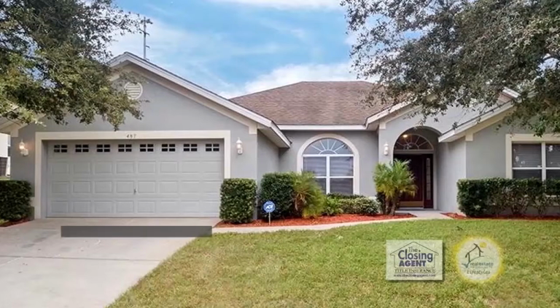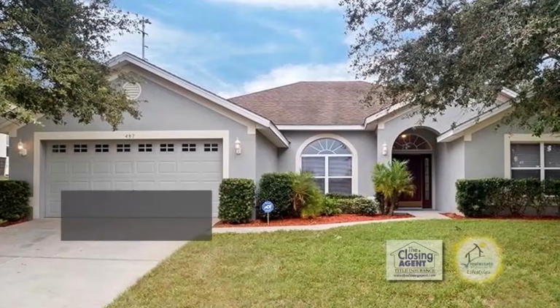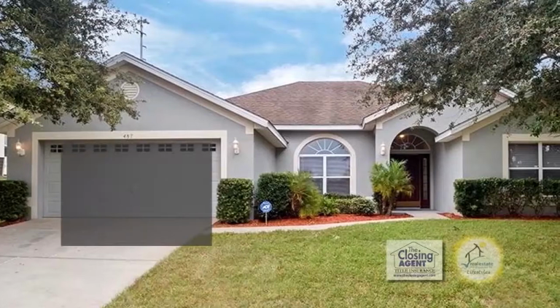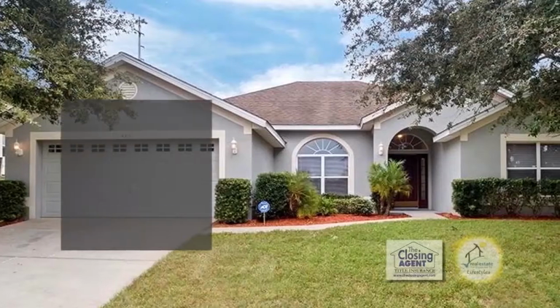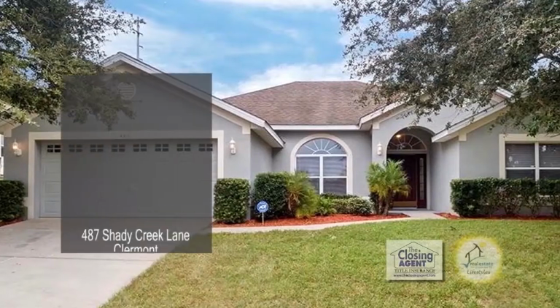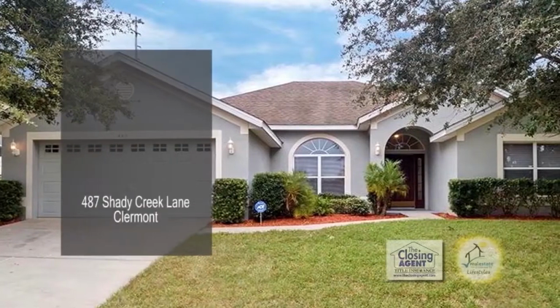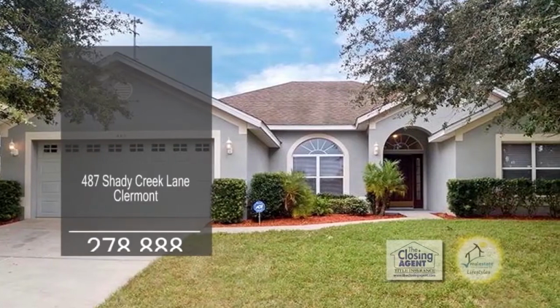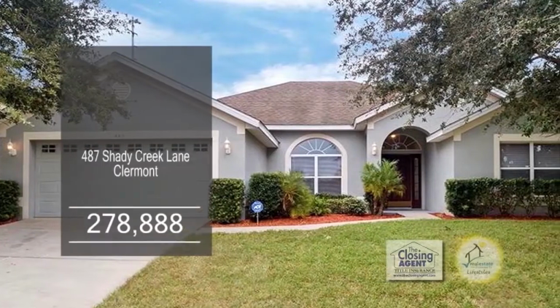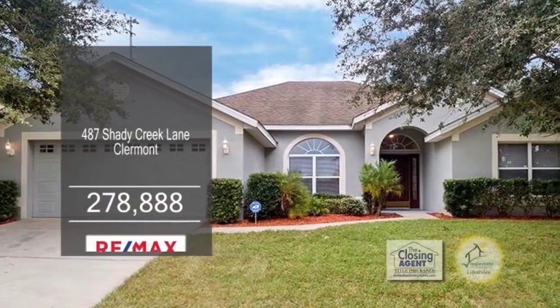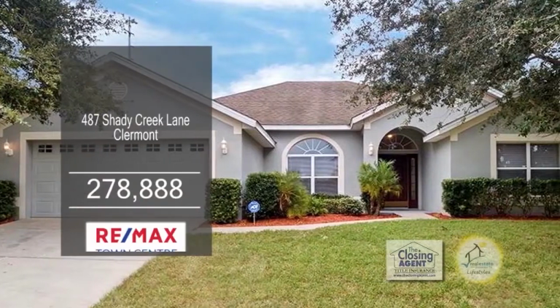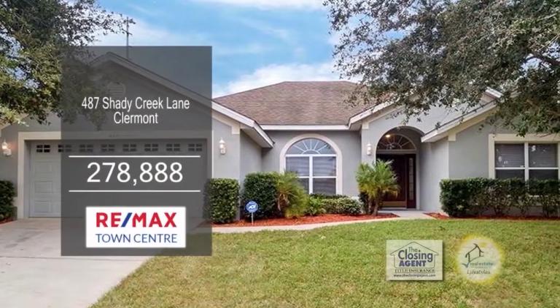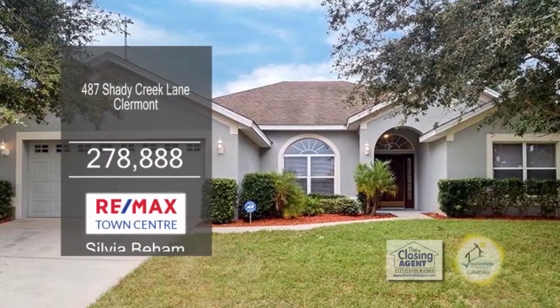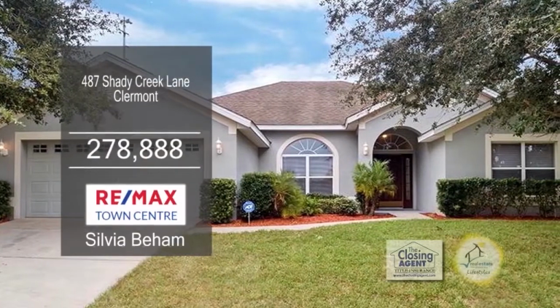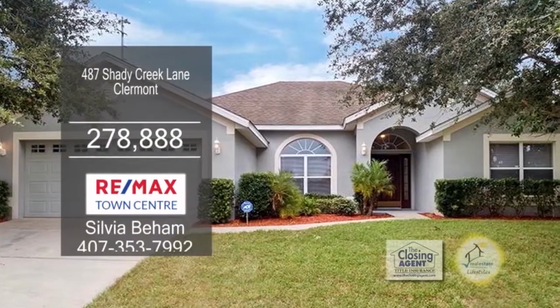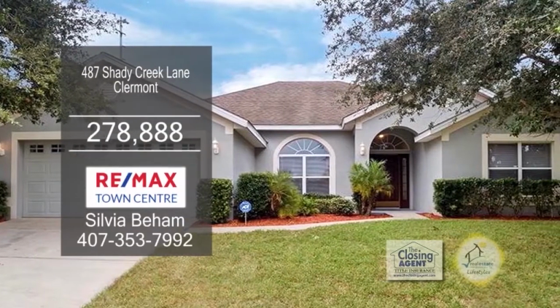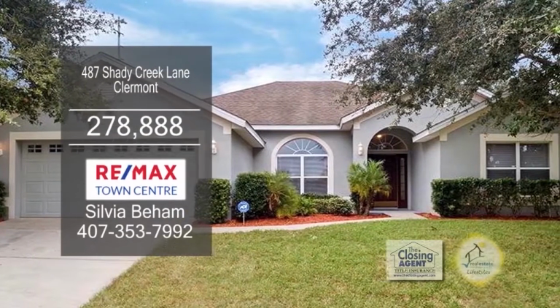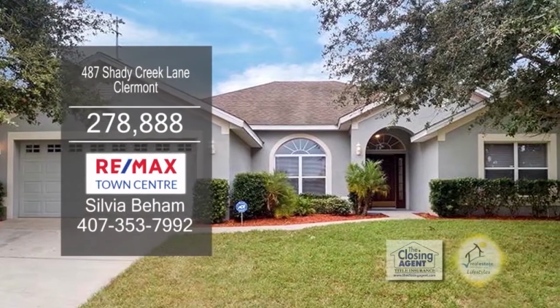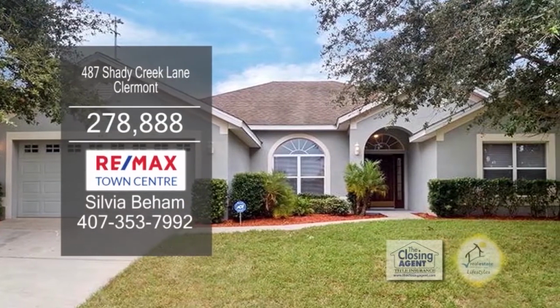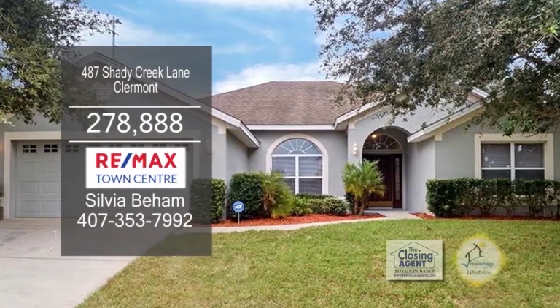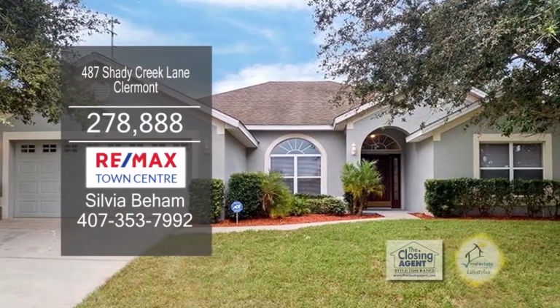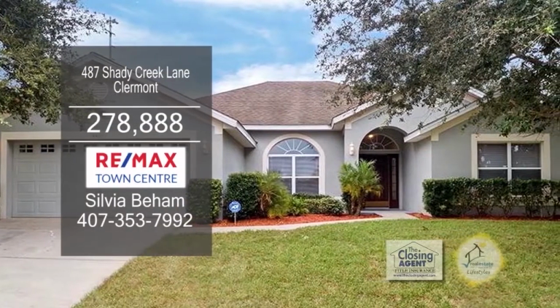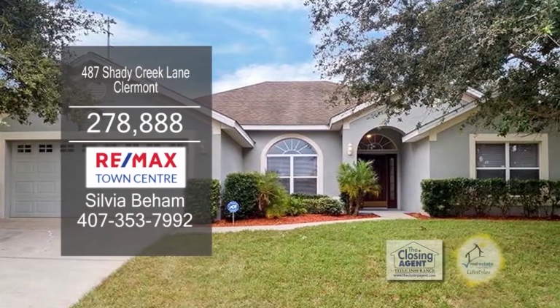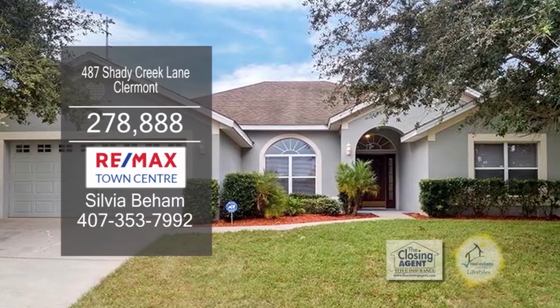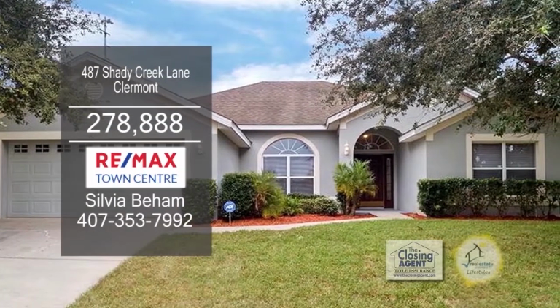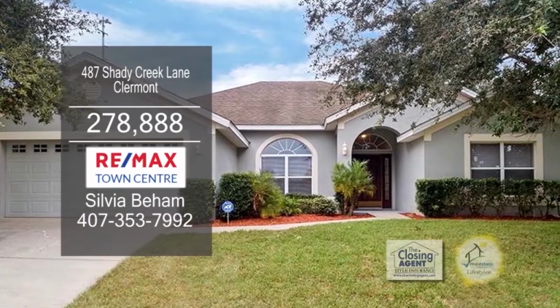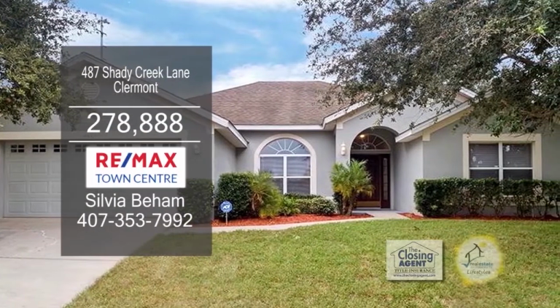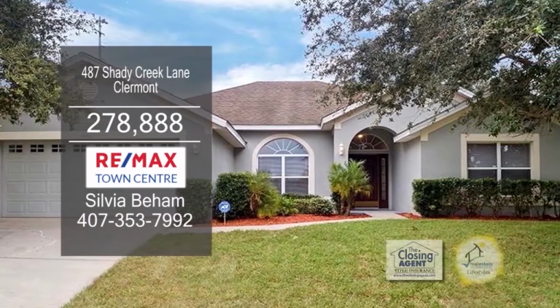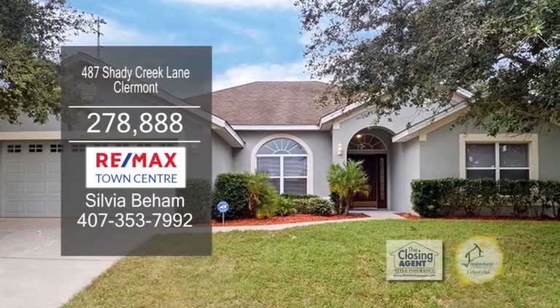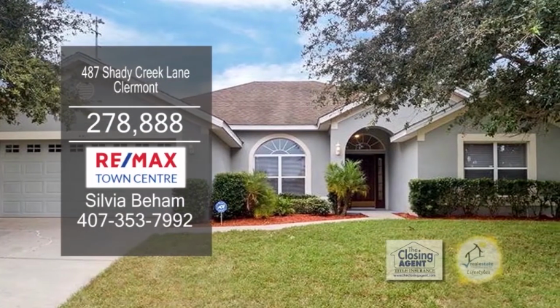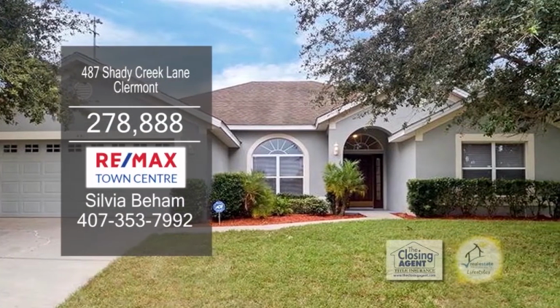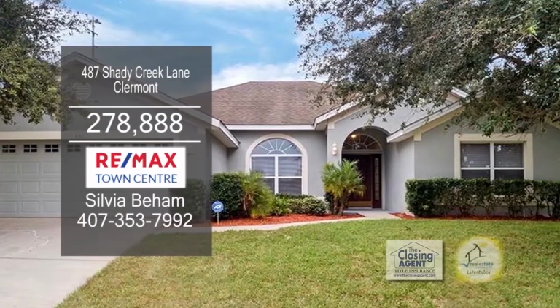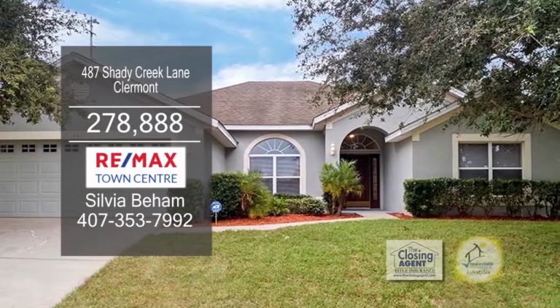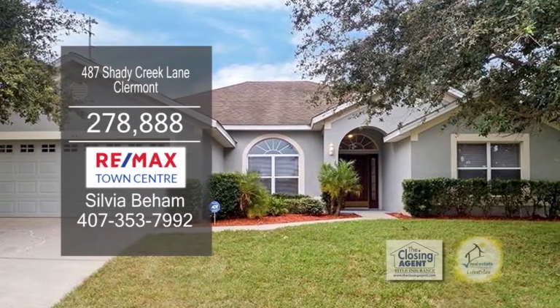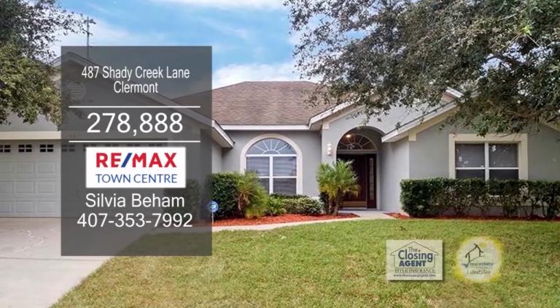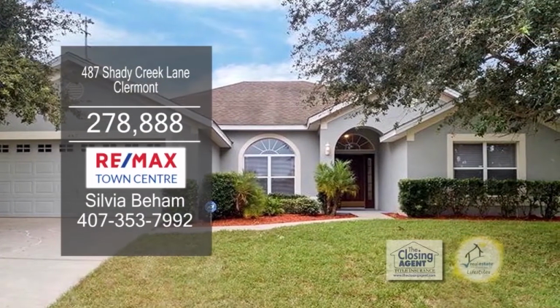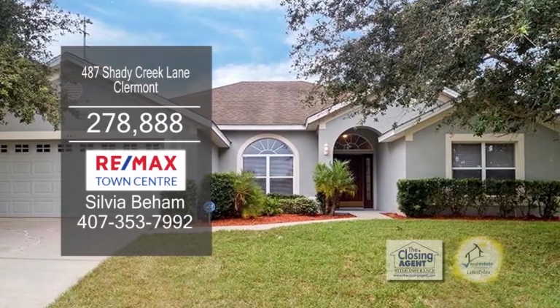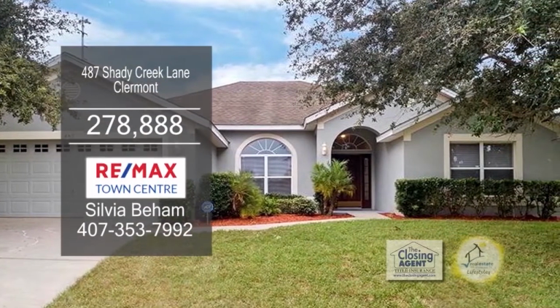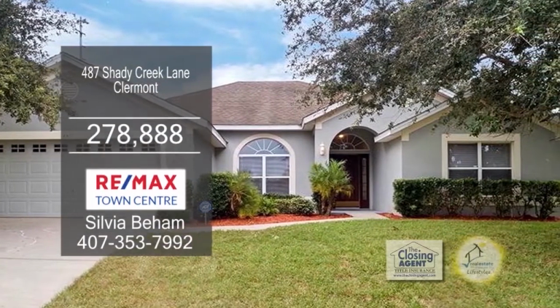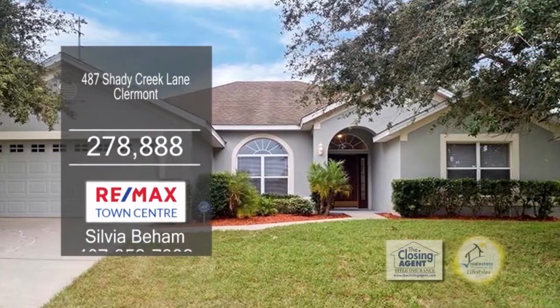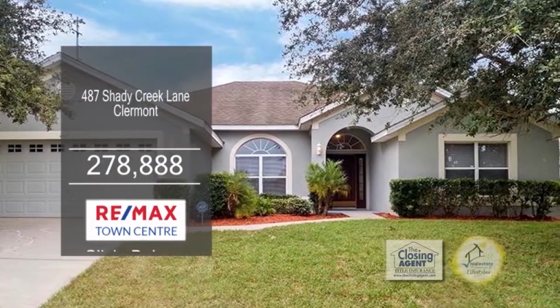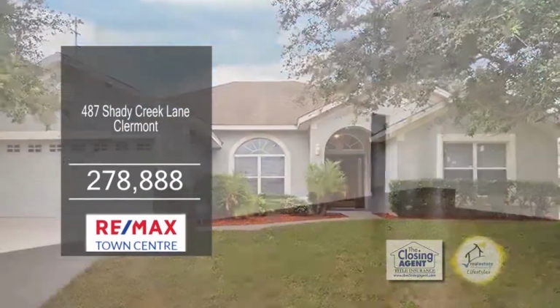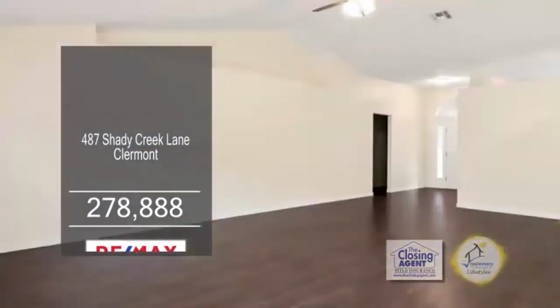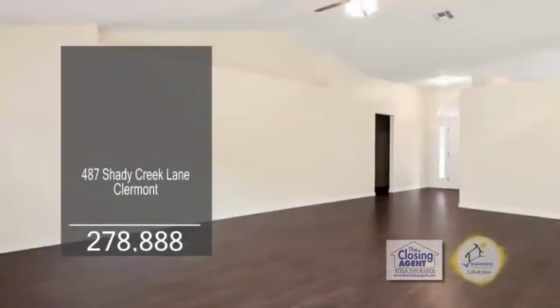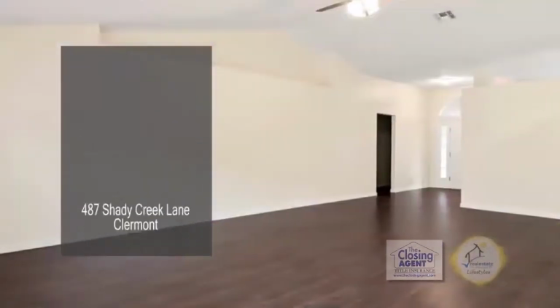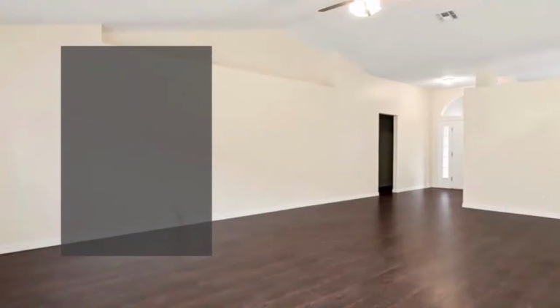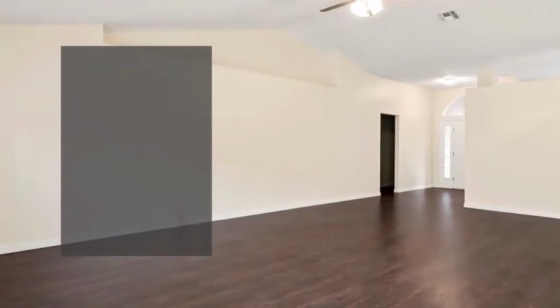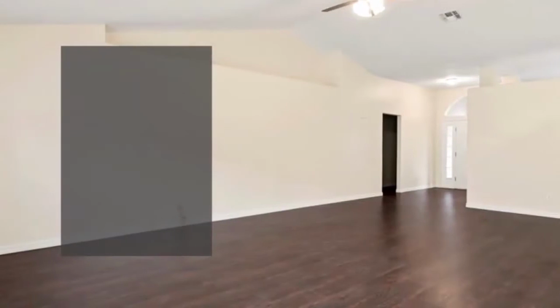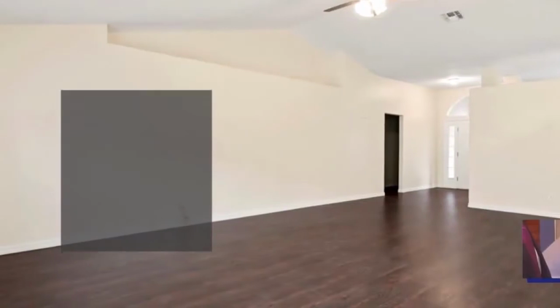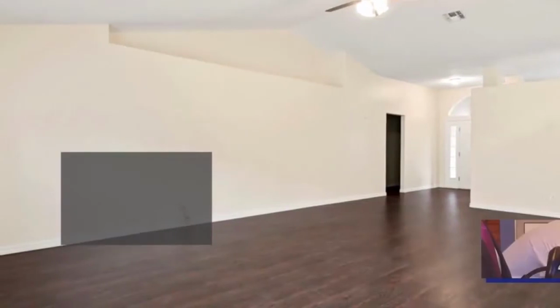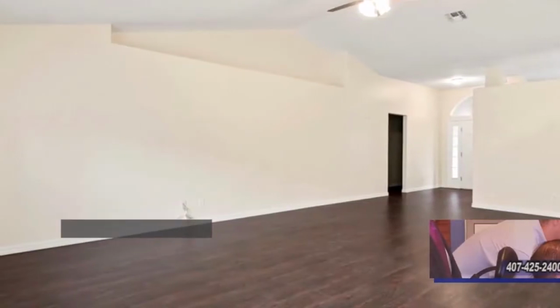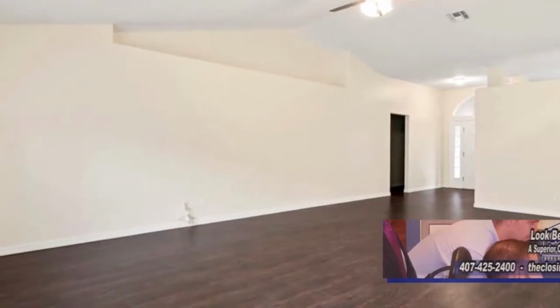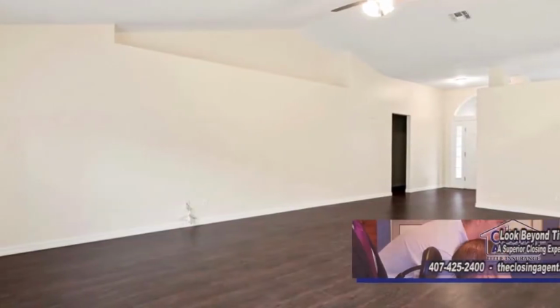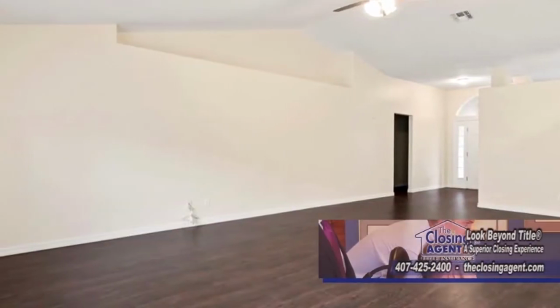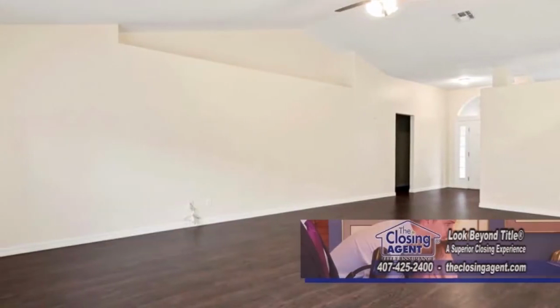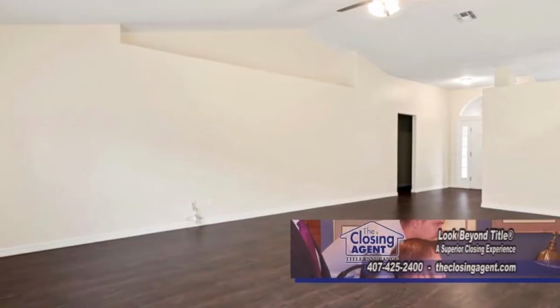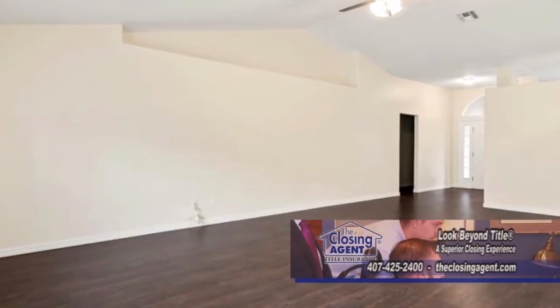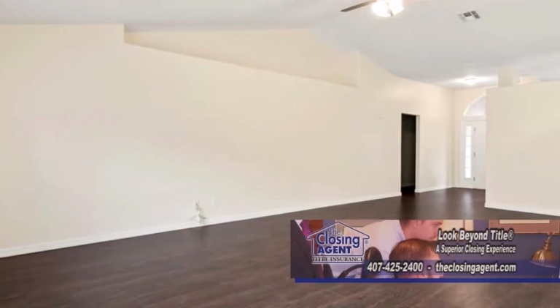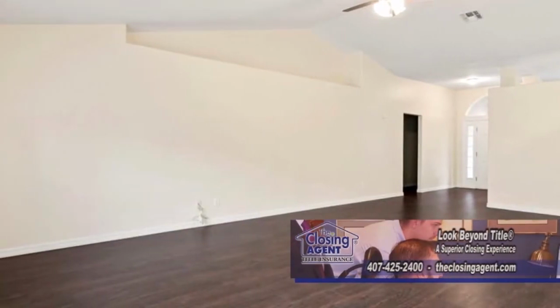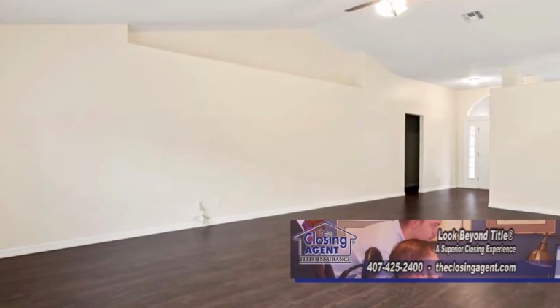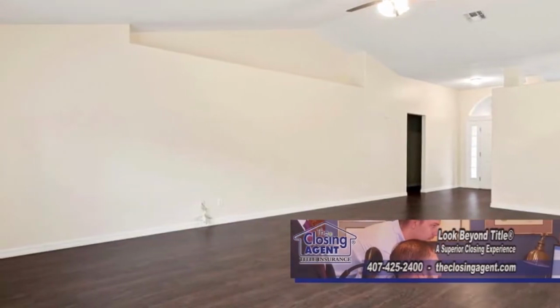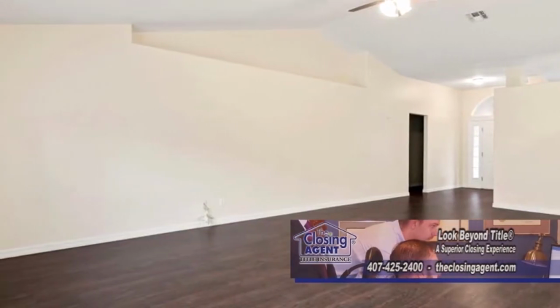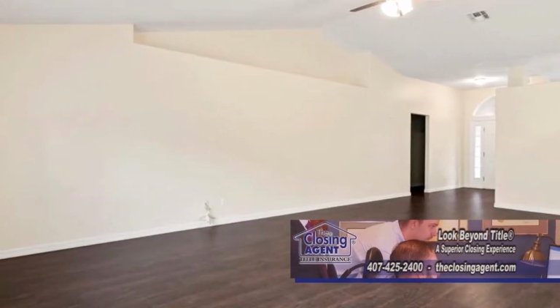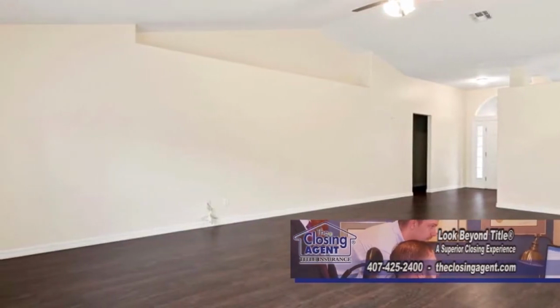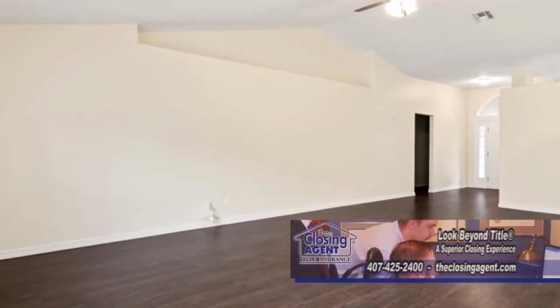This renovated home in Claremont features four bedrooms and two baths. As you enter this home, you'll find a spacious great room with new flooring.